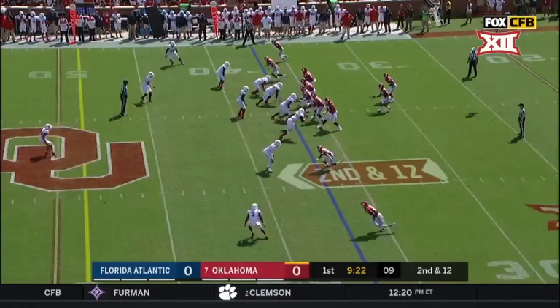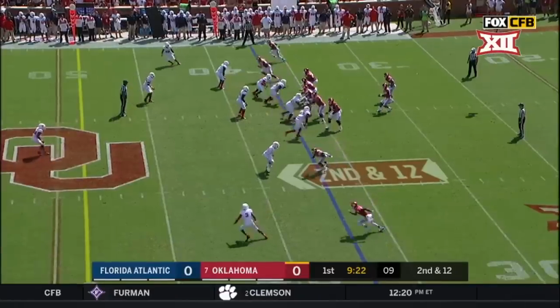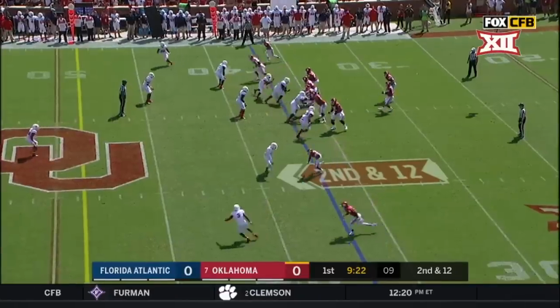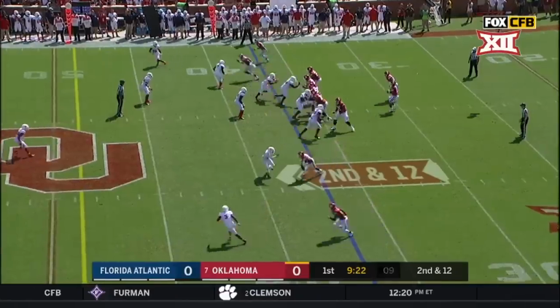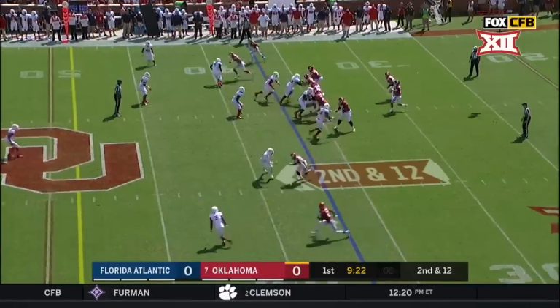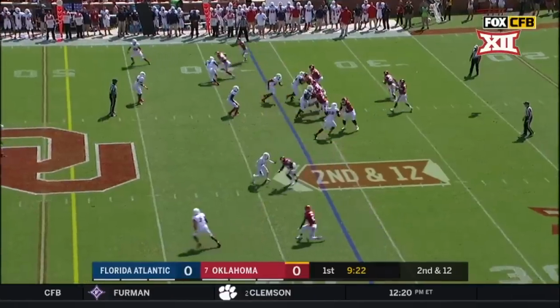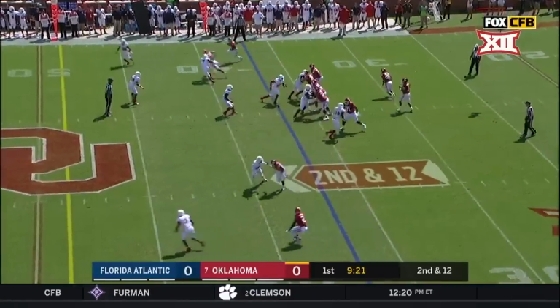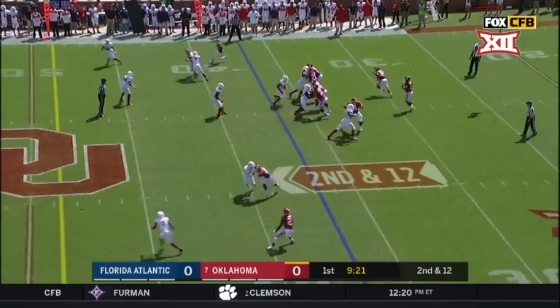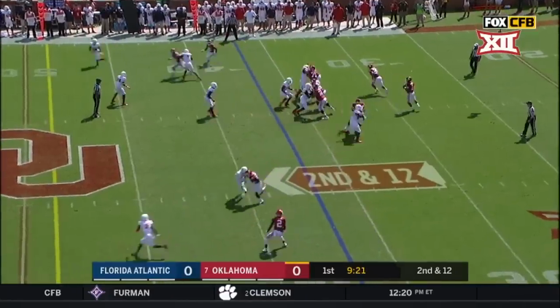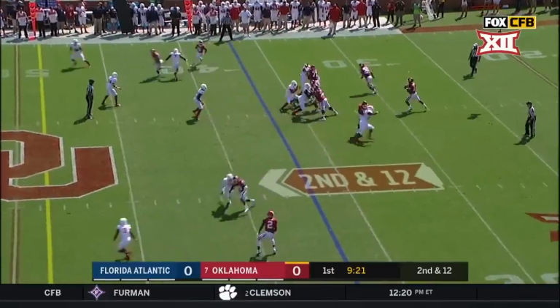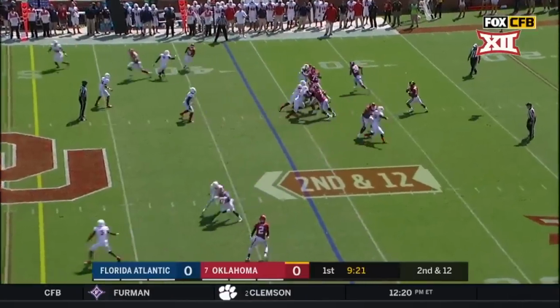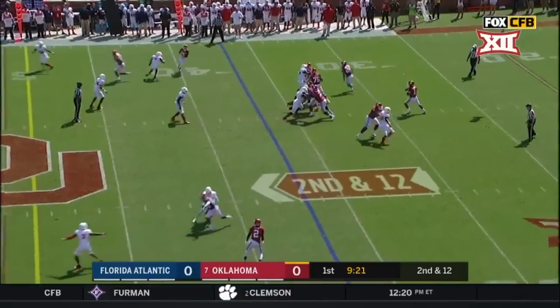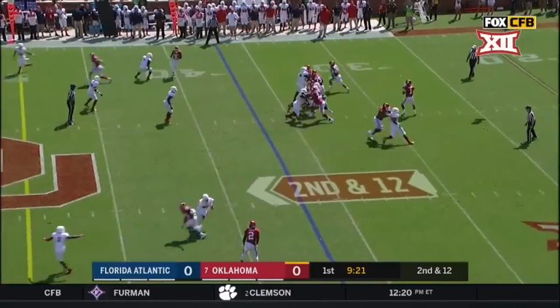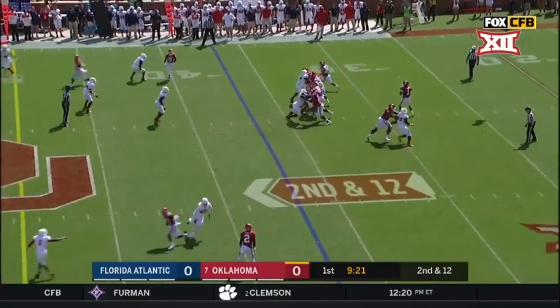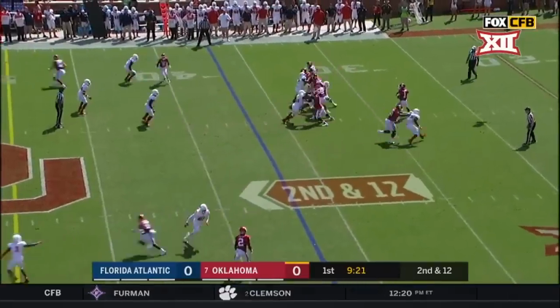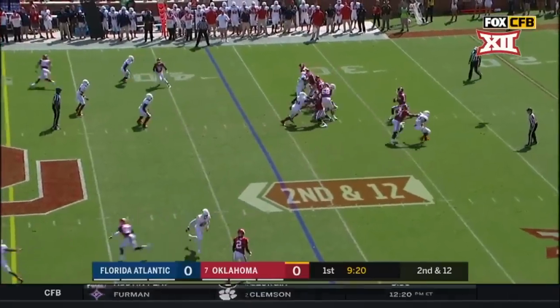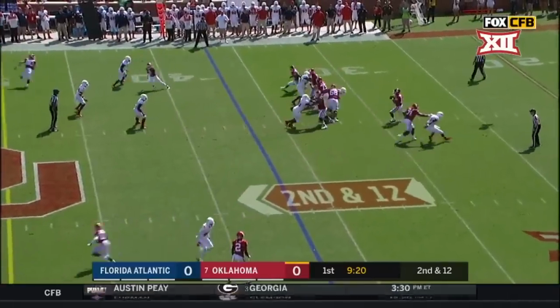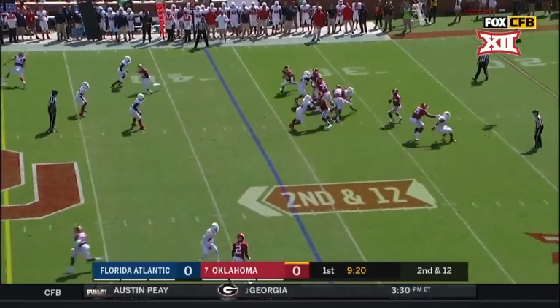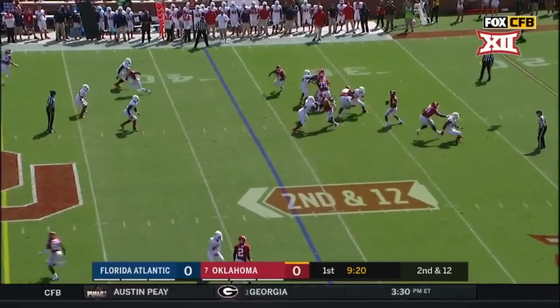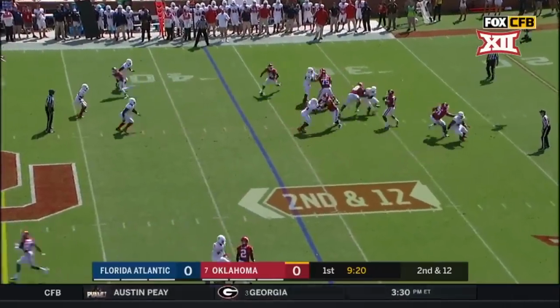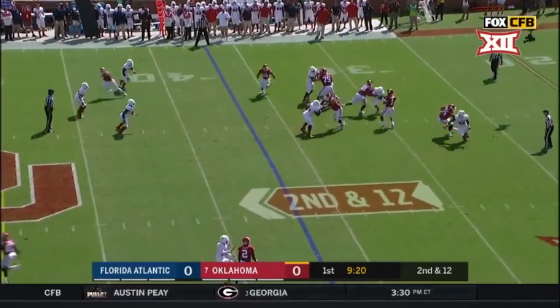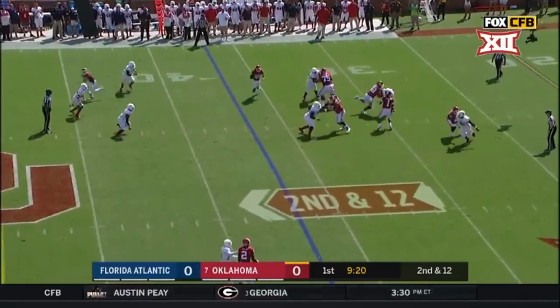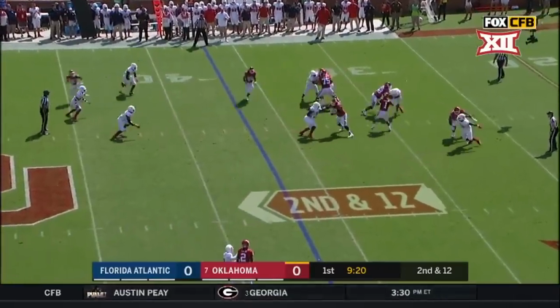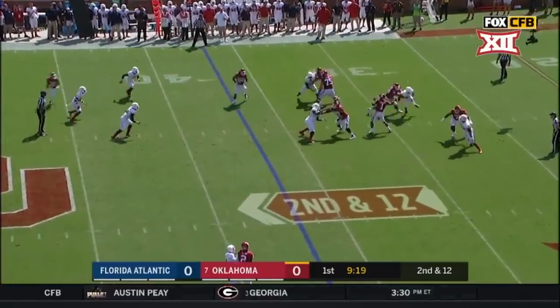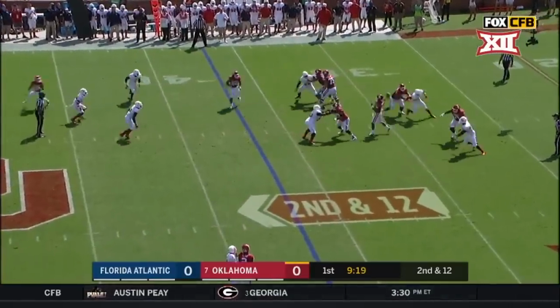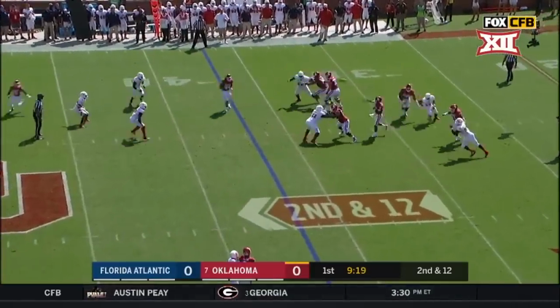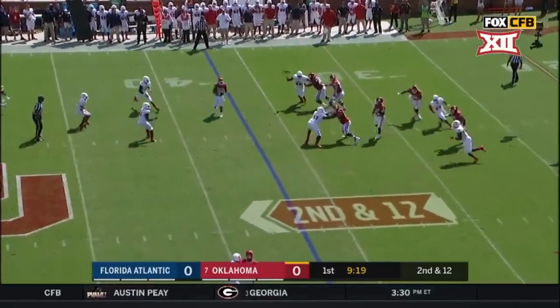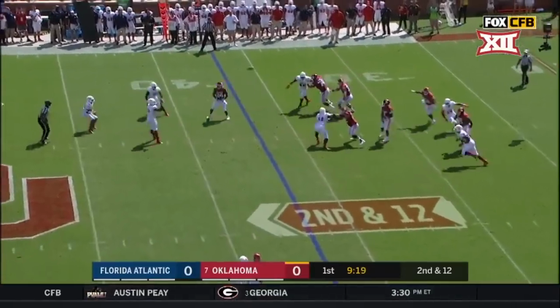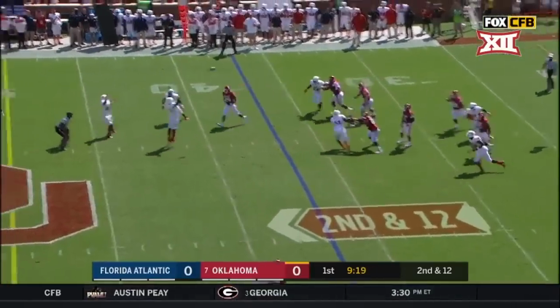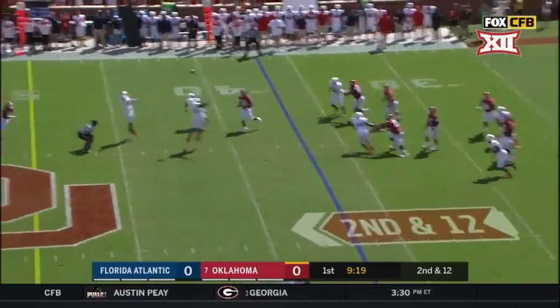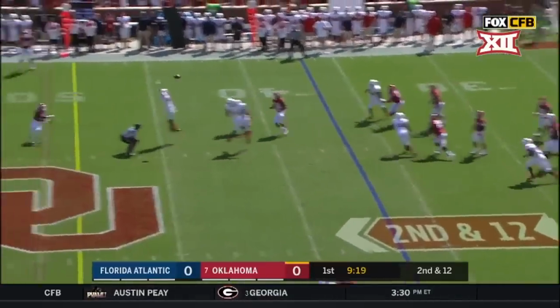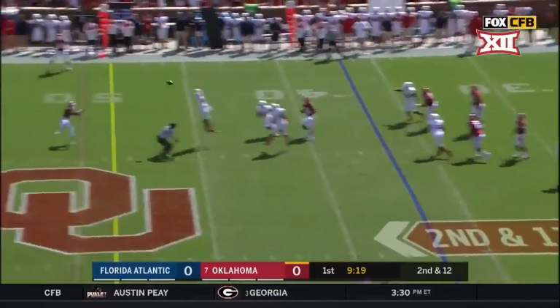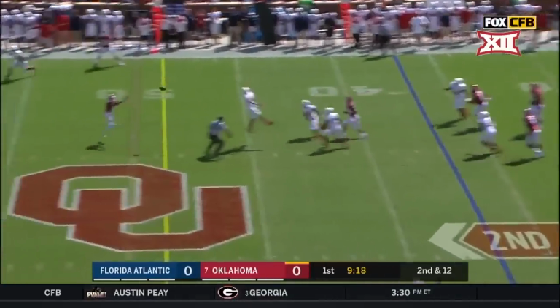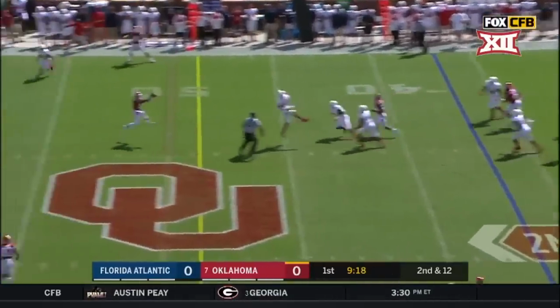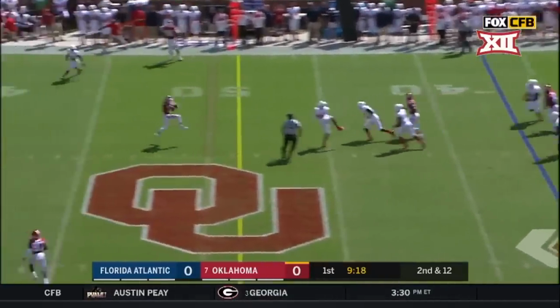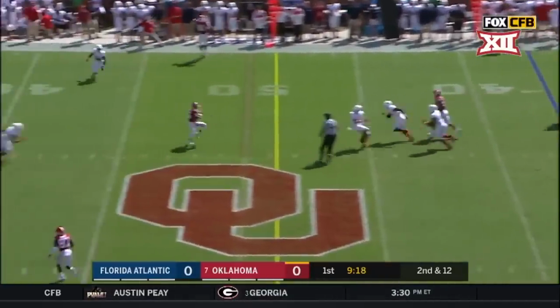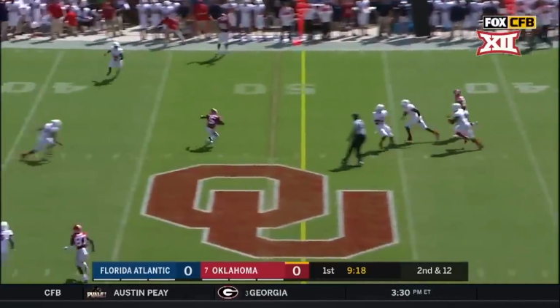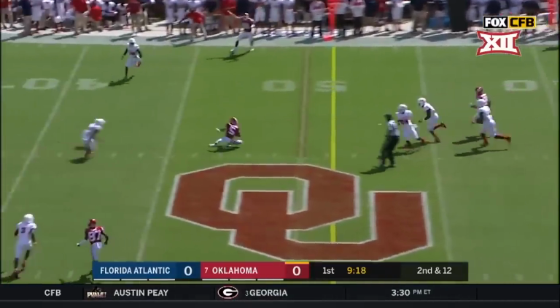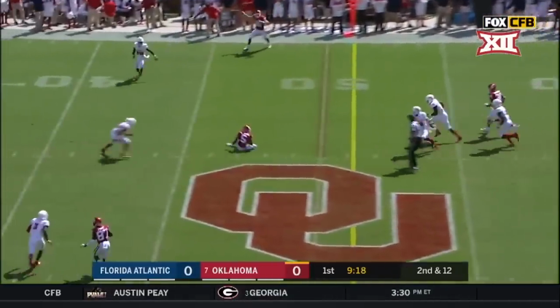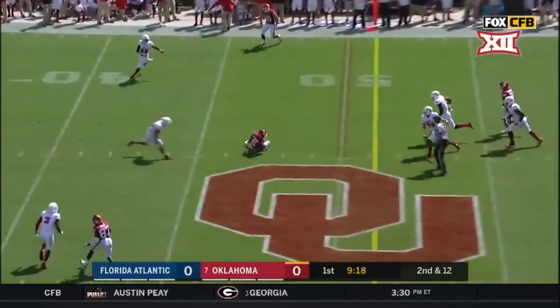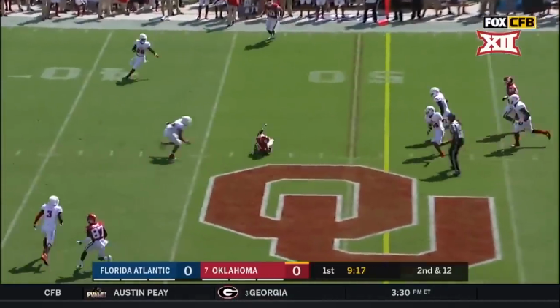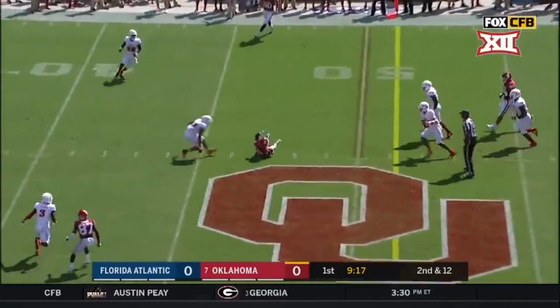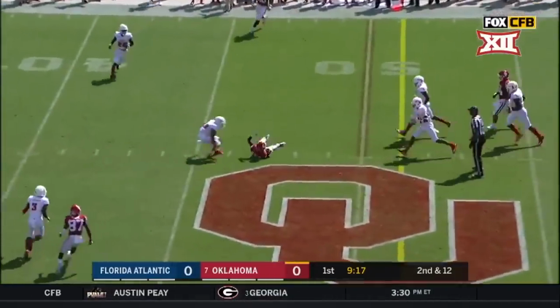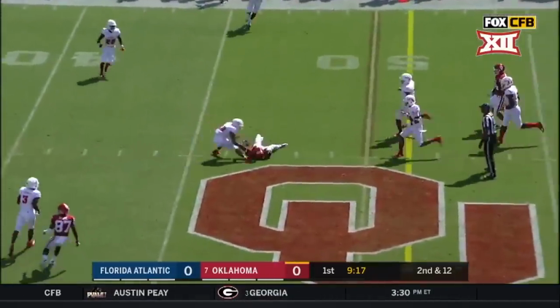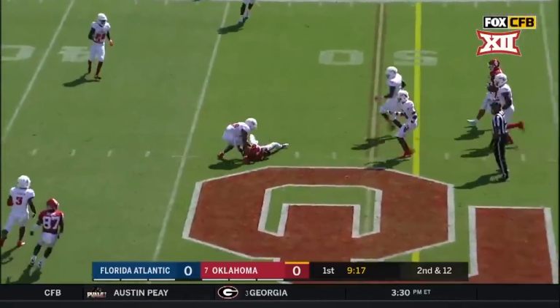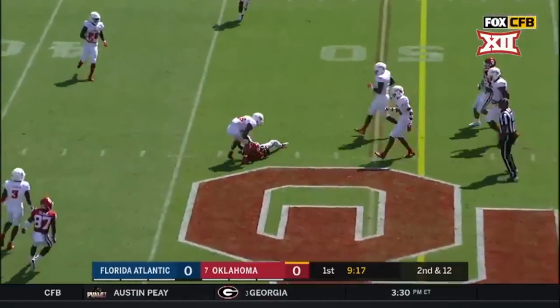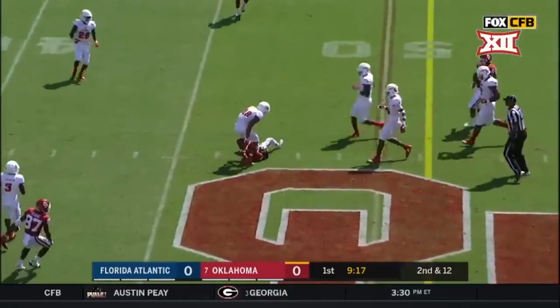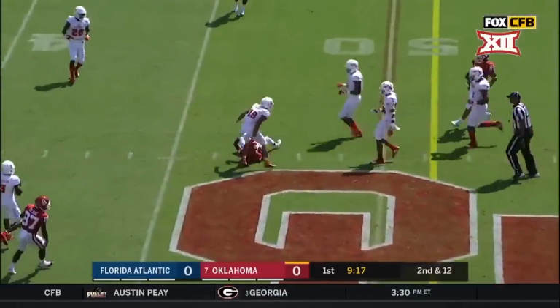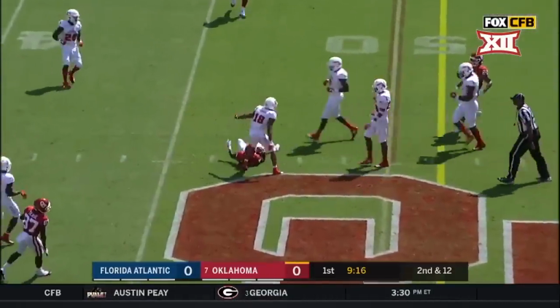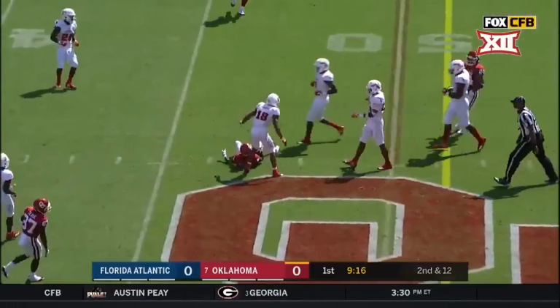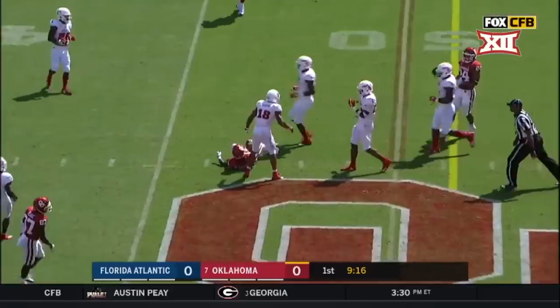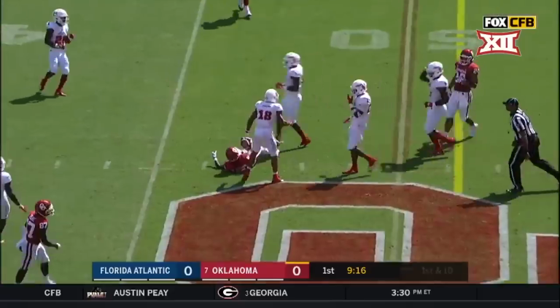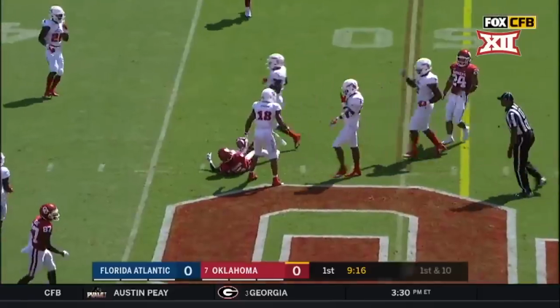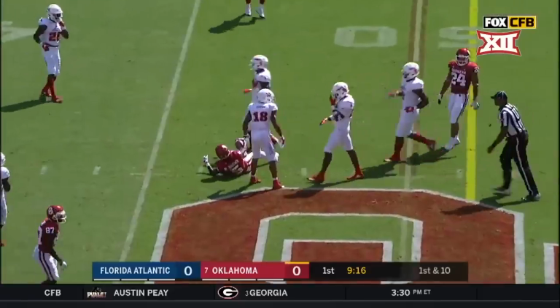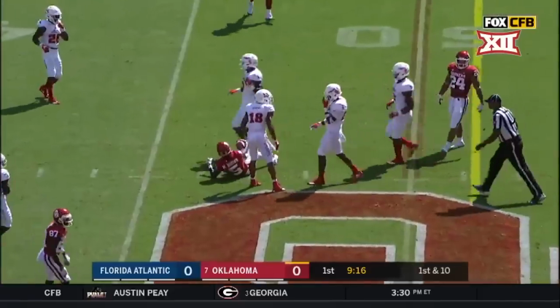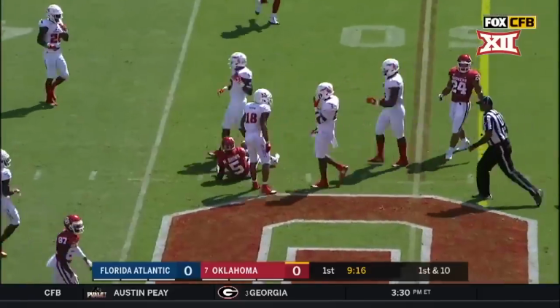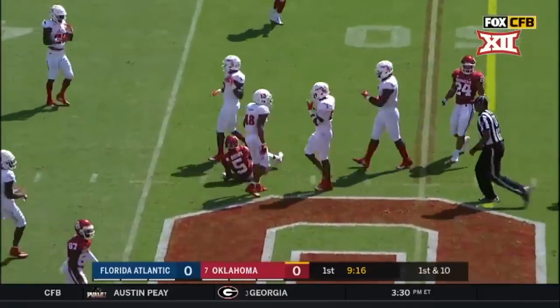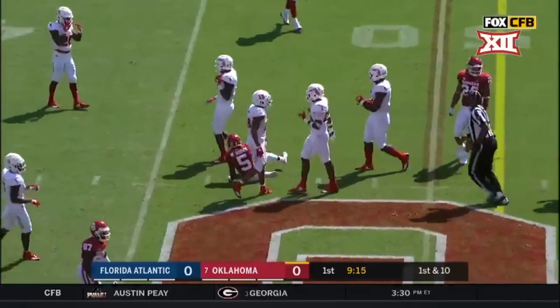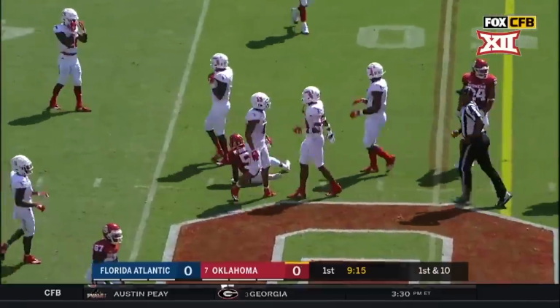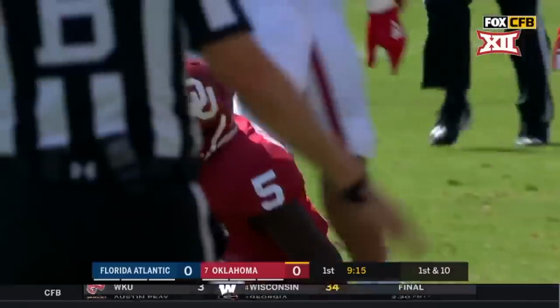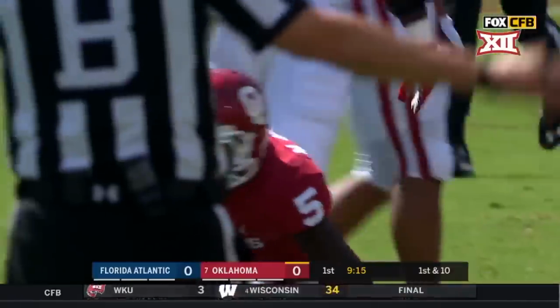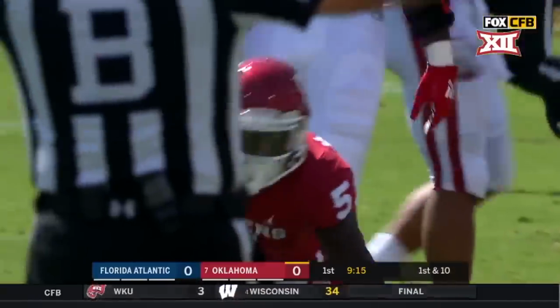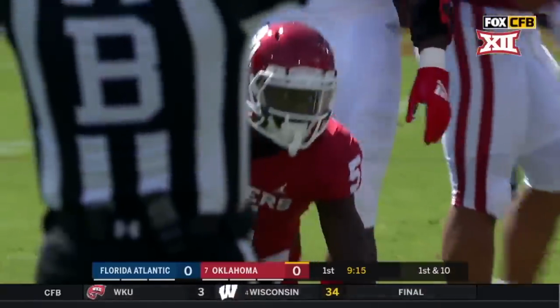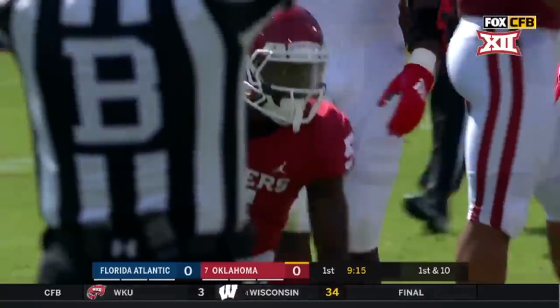Murray out of the gun with time. Over the middle and caught — Hollywood Brown again. First down.